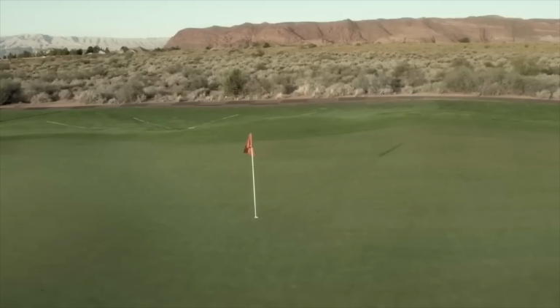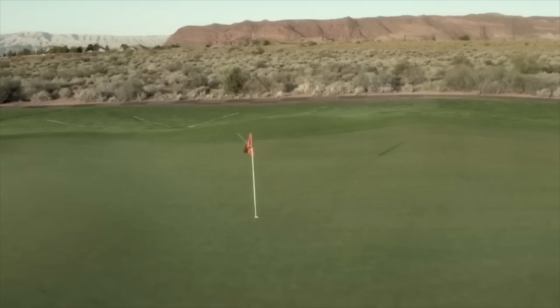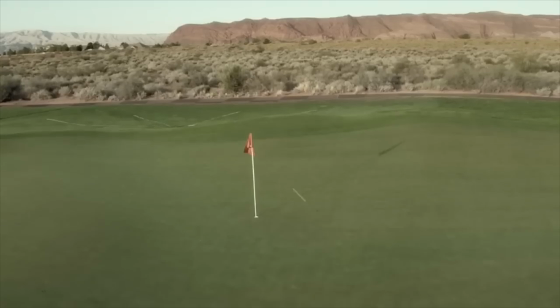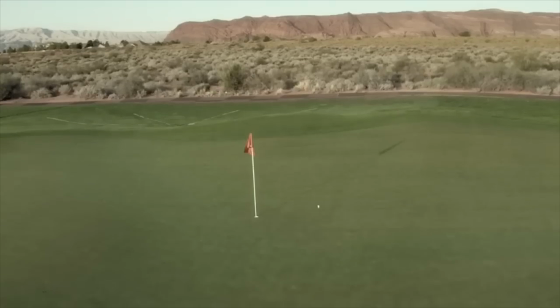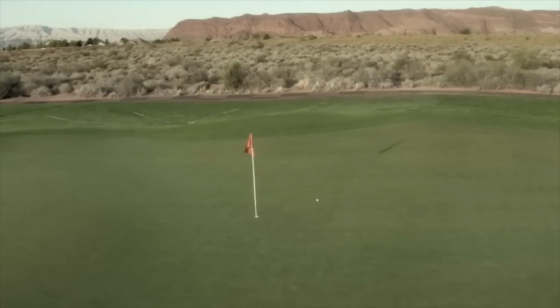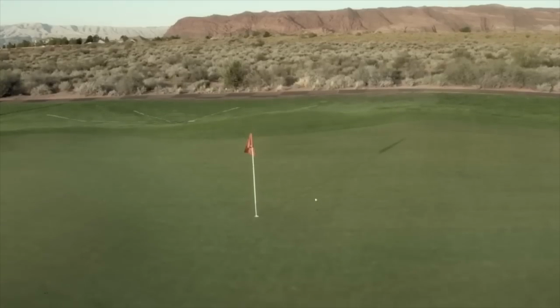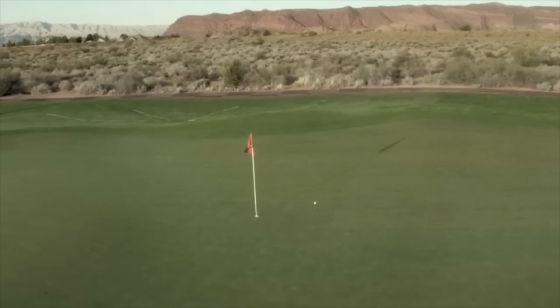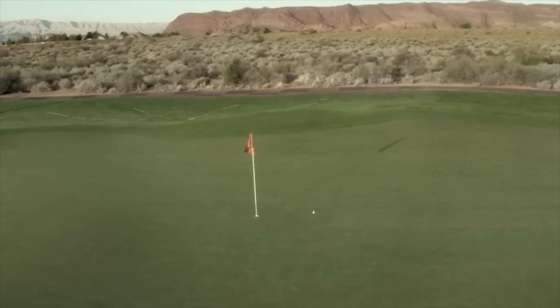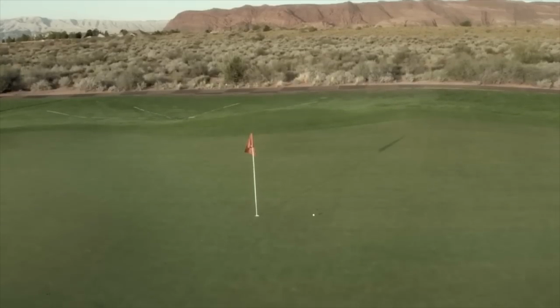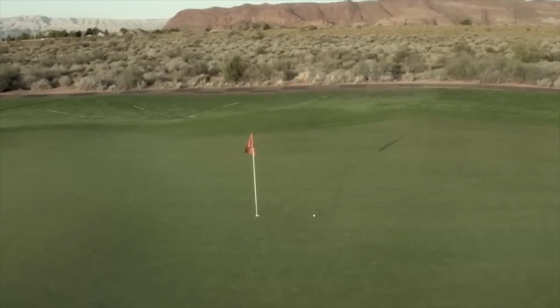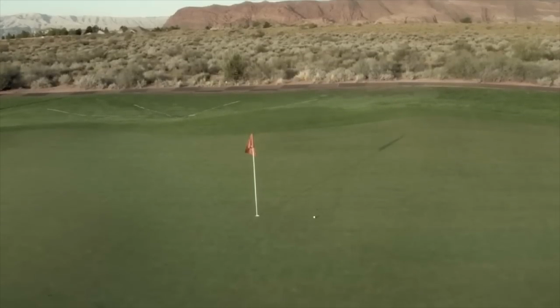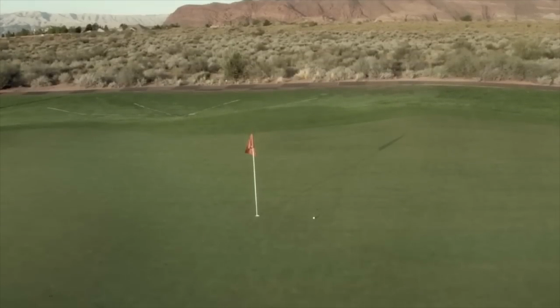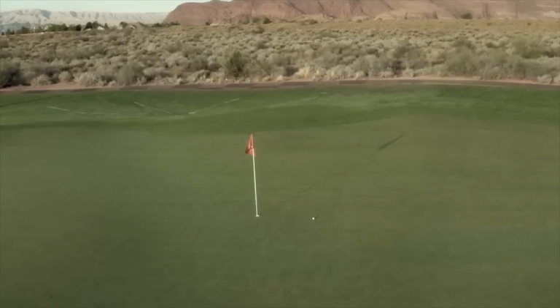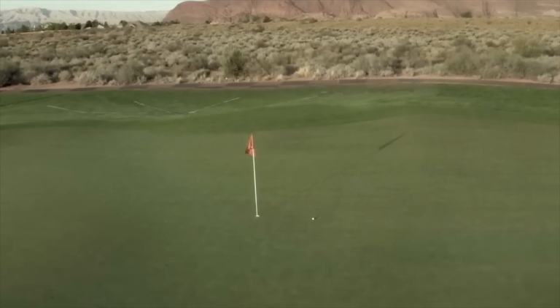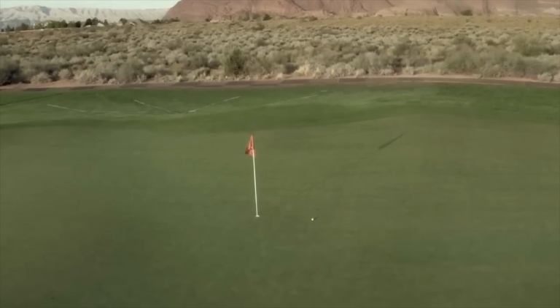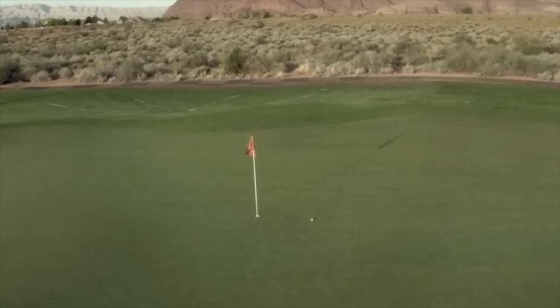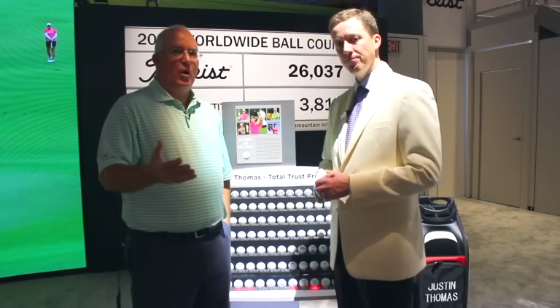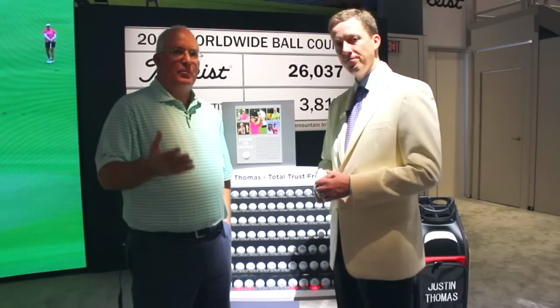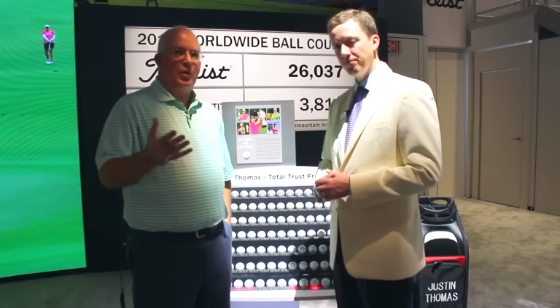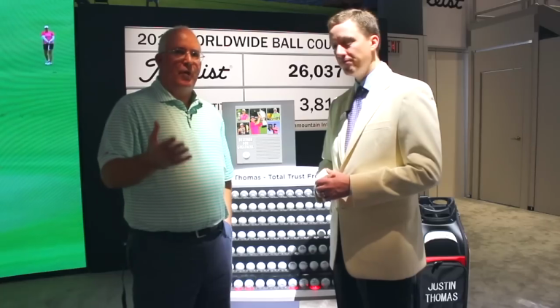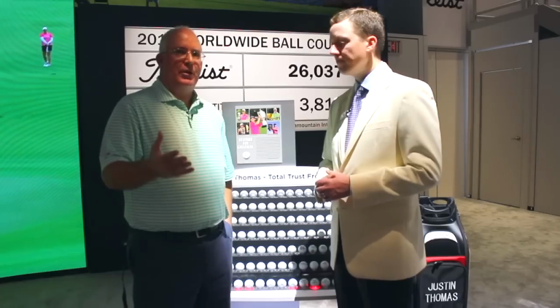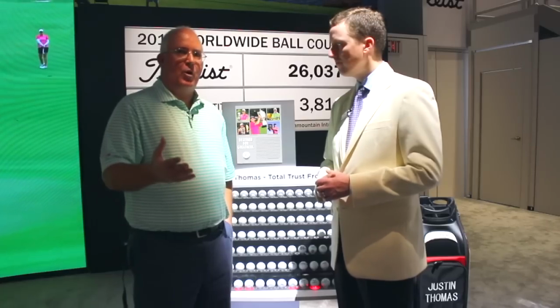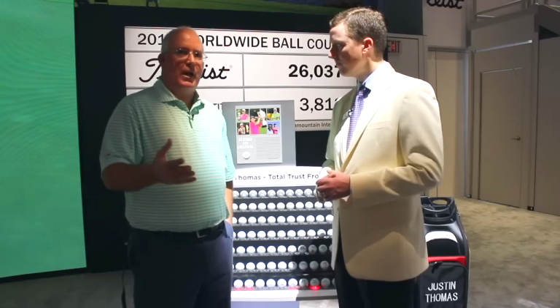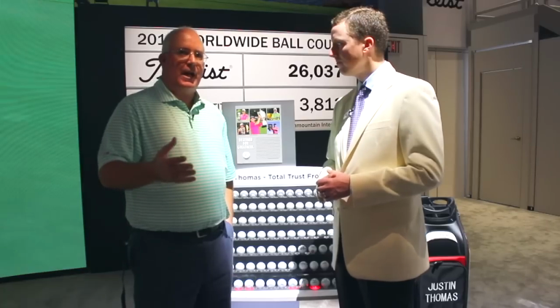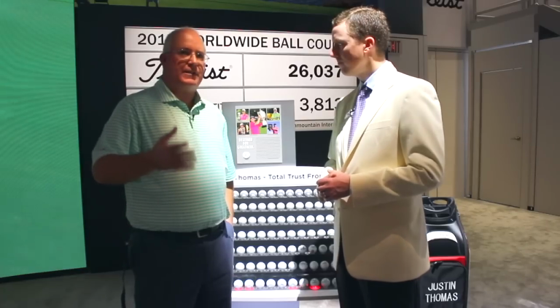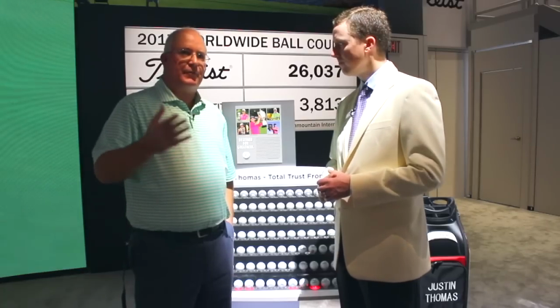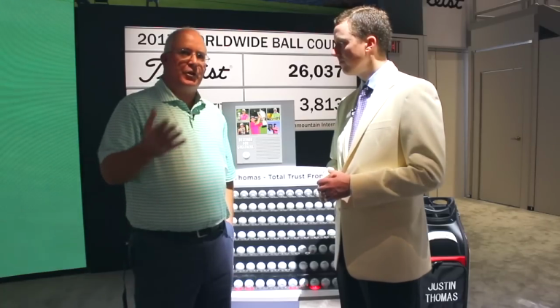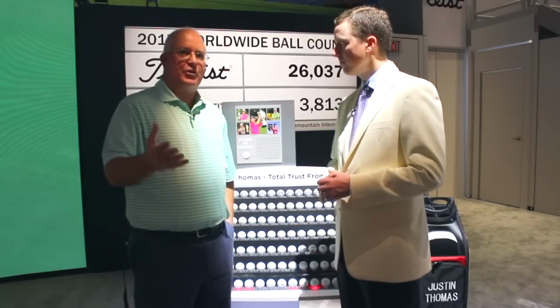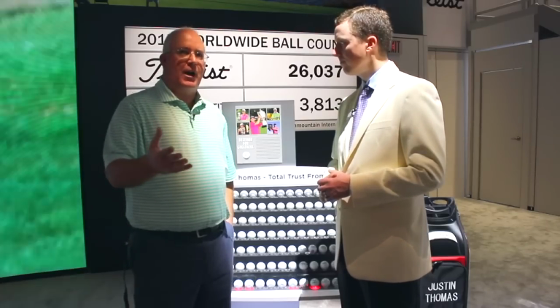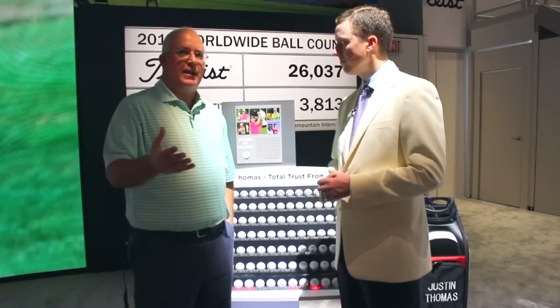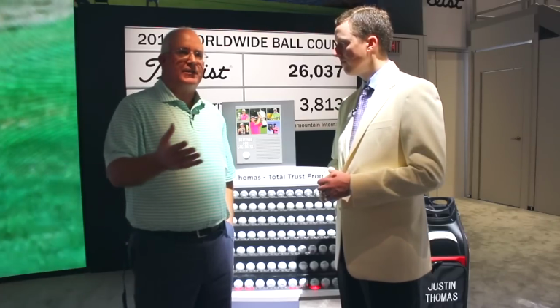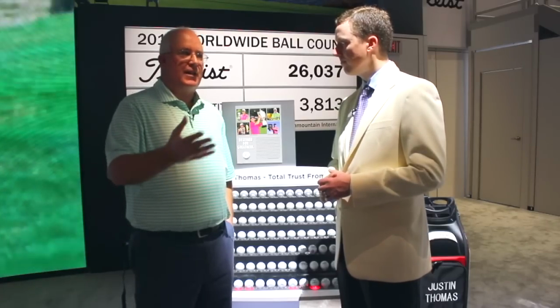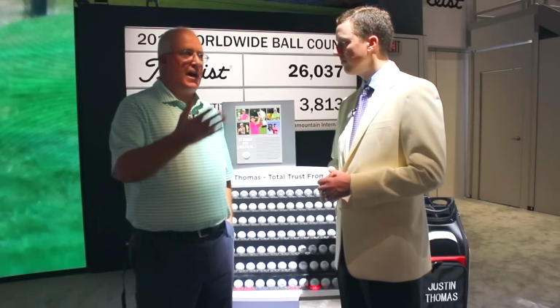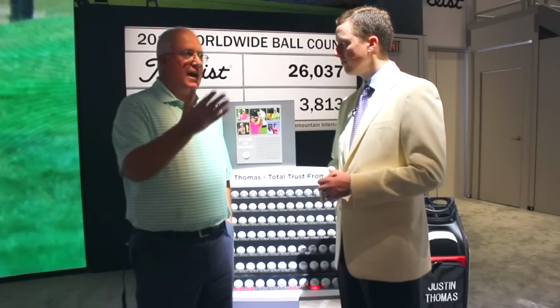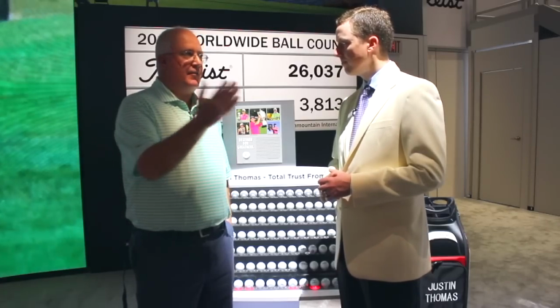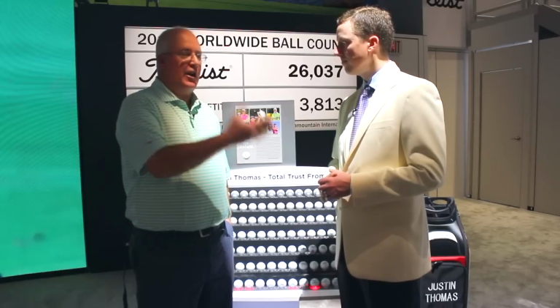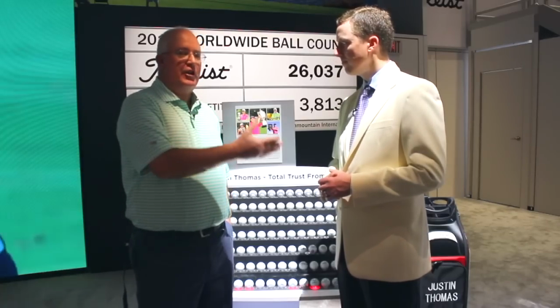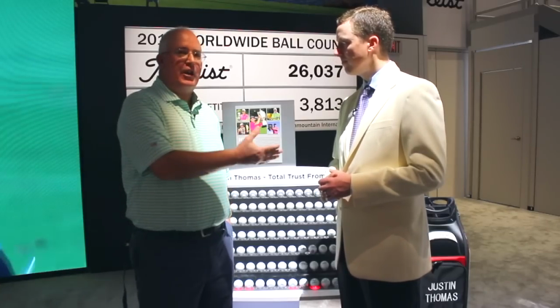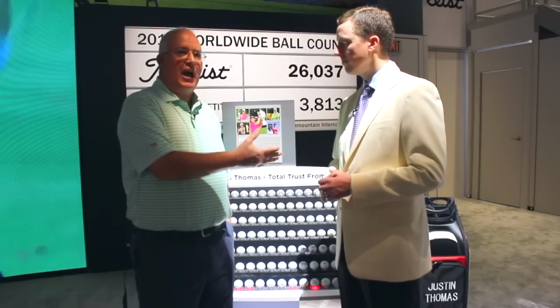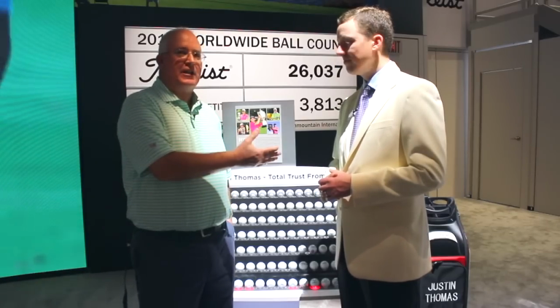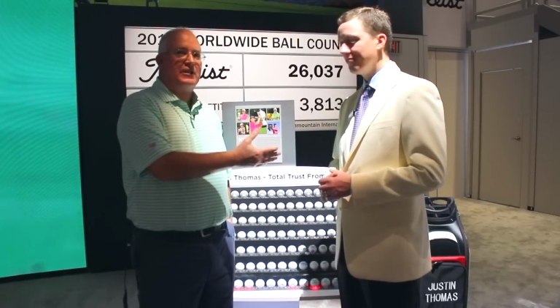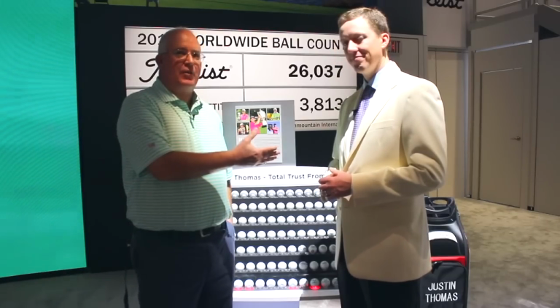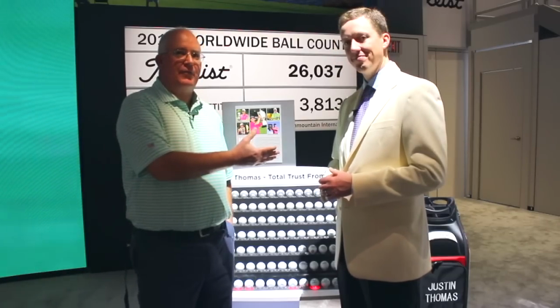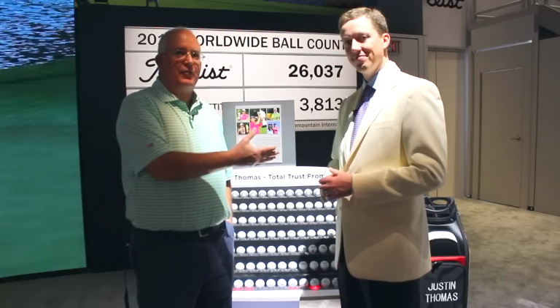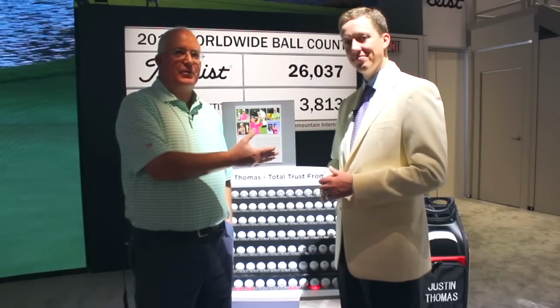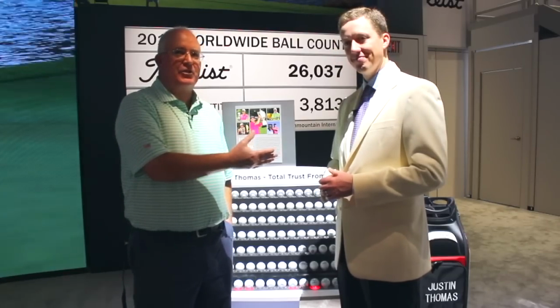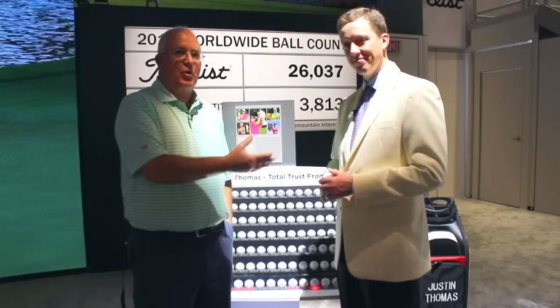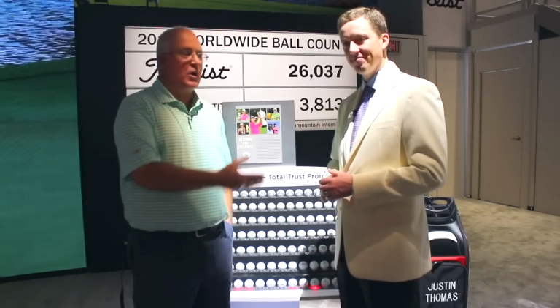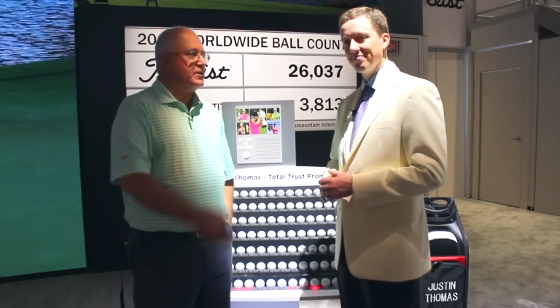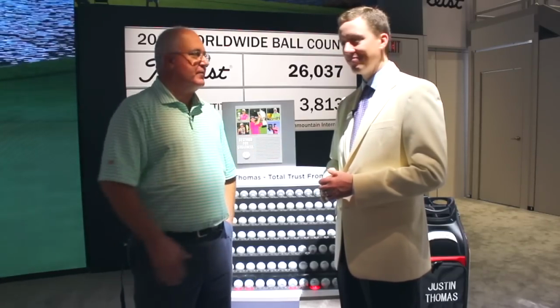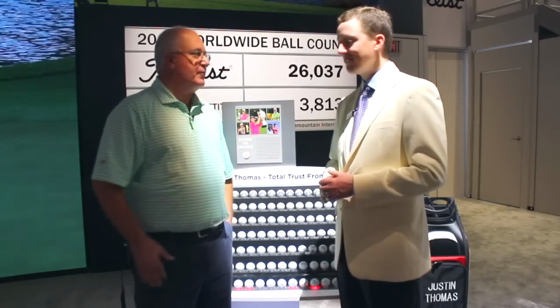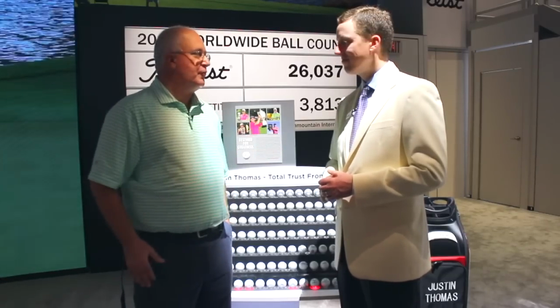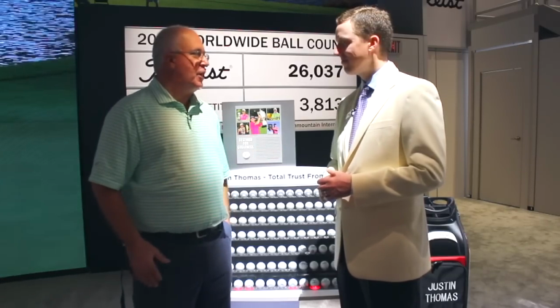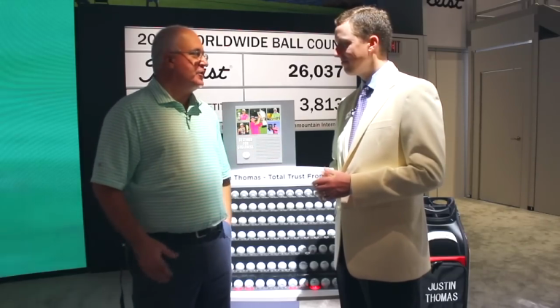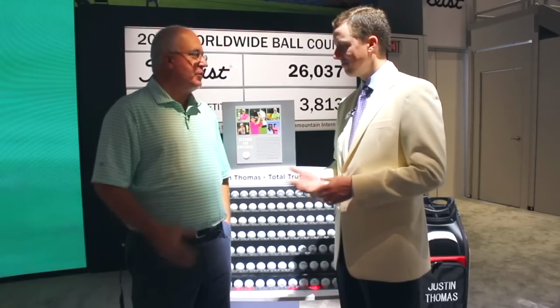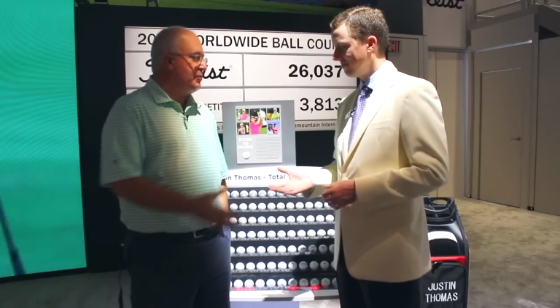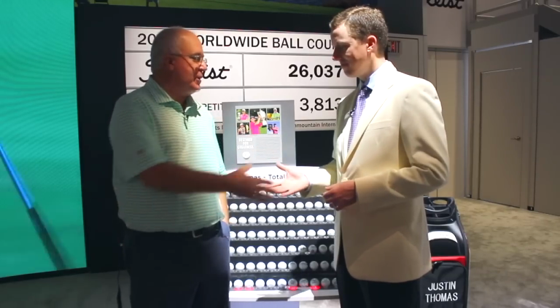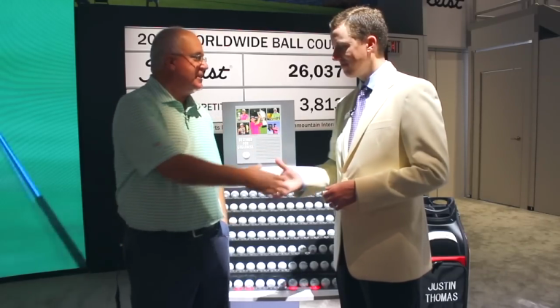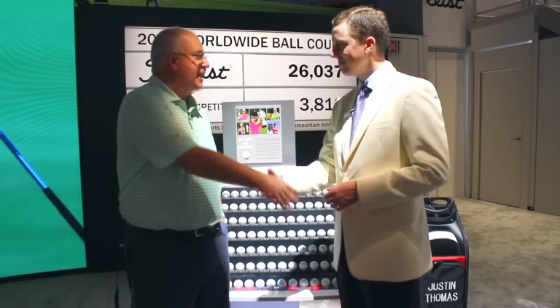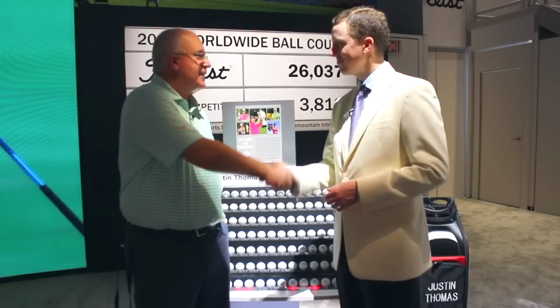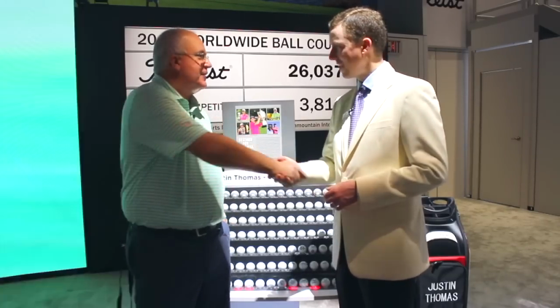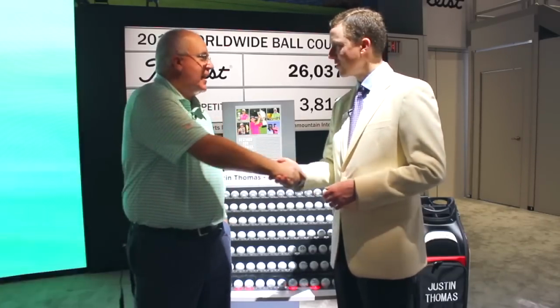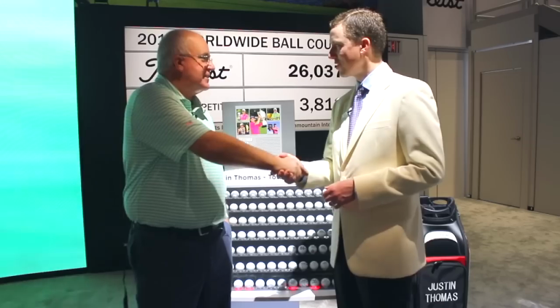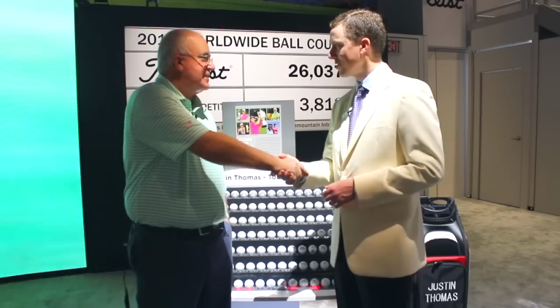That's great information. So Pro V1, Pro V1X — if you're trying to decide, there you got it straight from the source. Frederick, we appreciate it. Thanks, Chris.